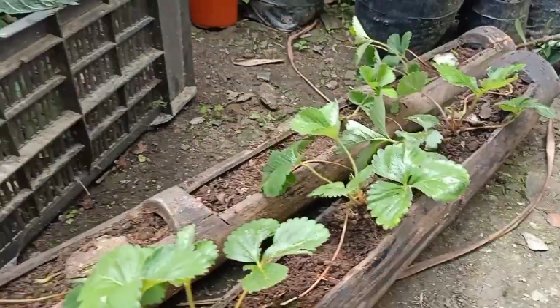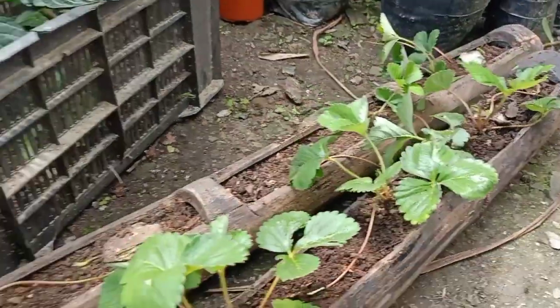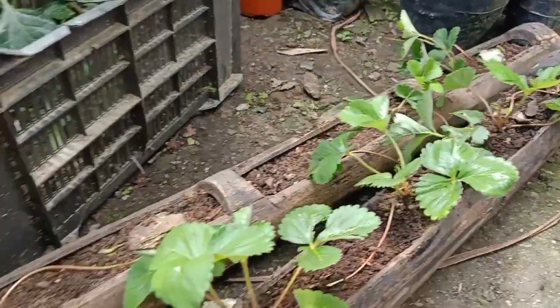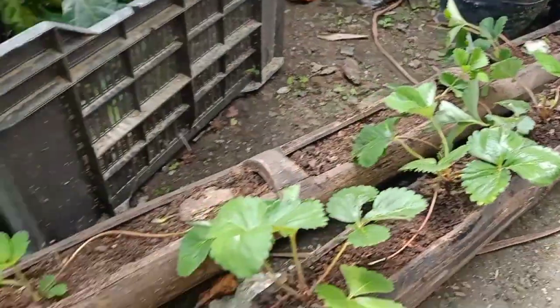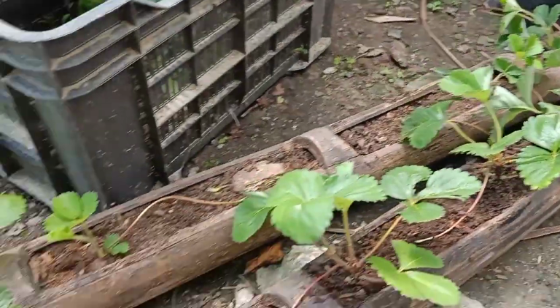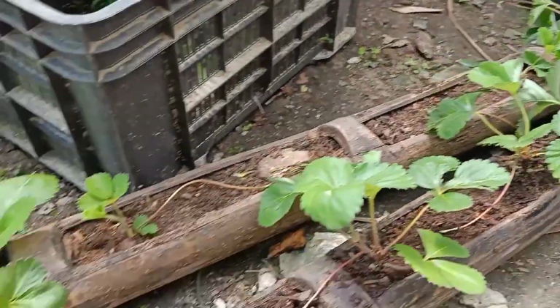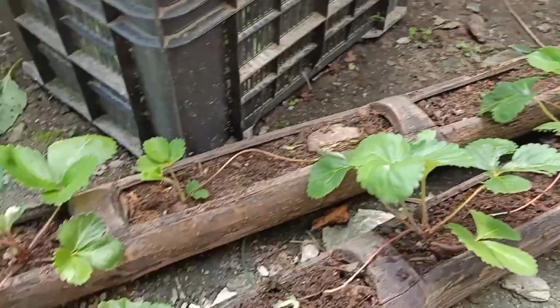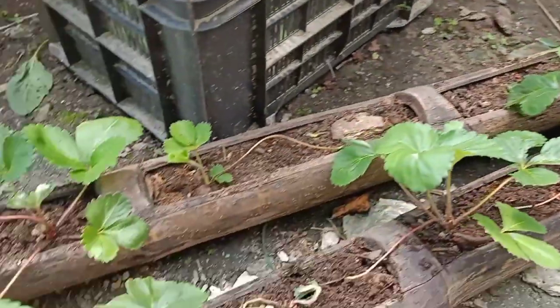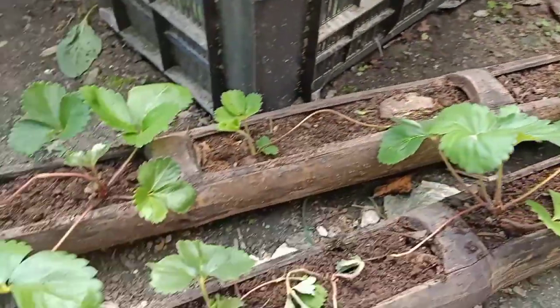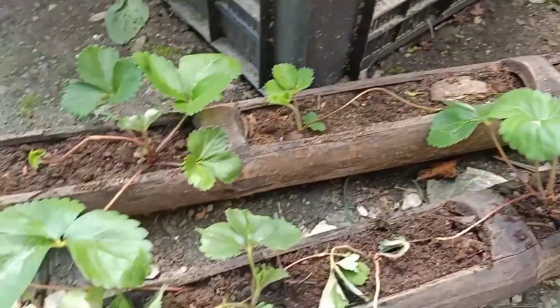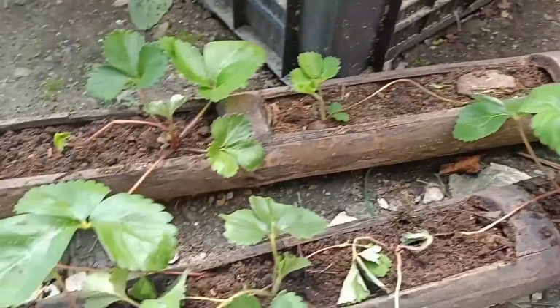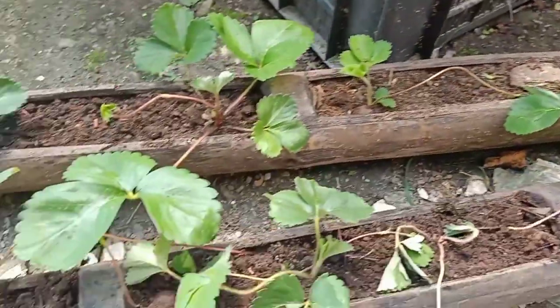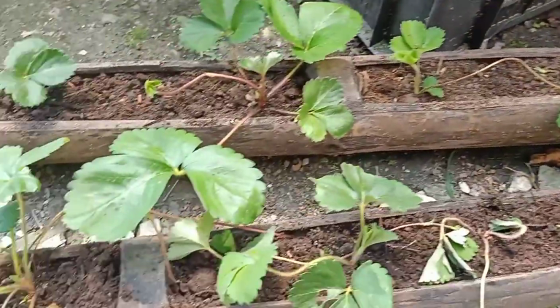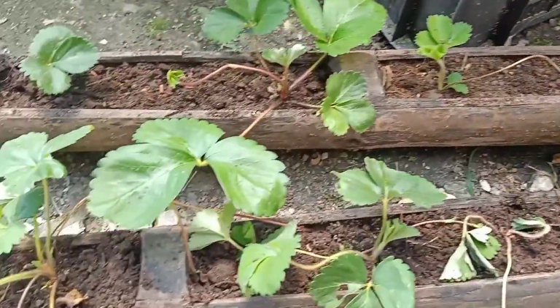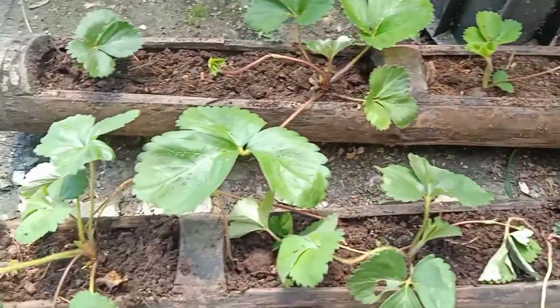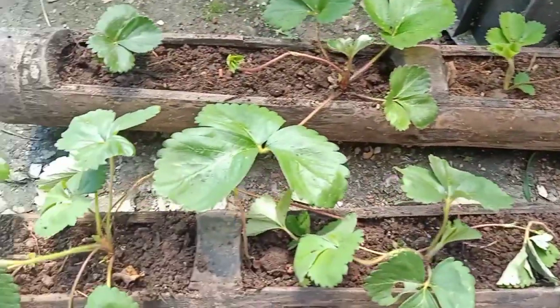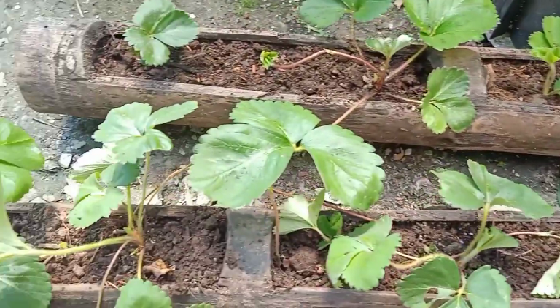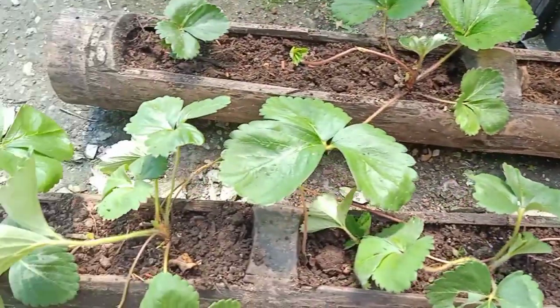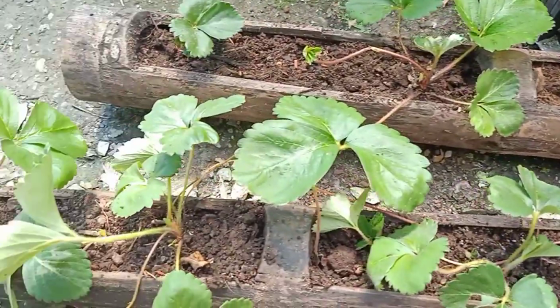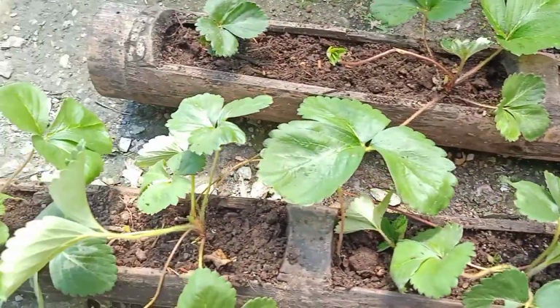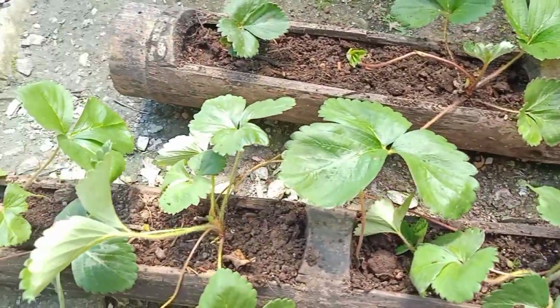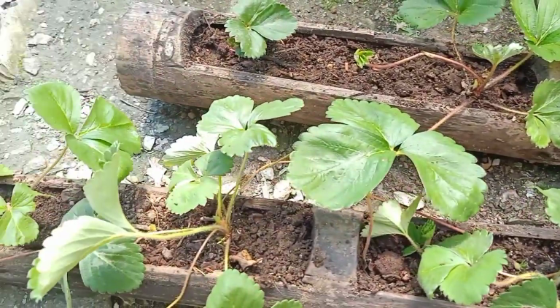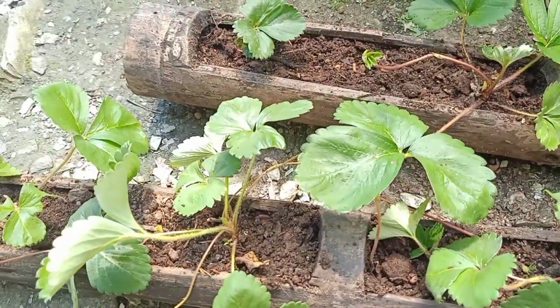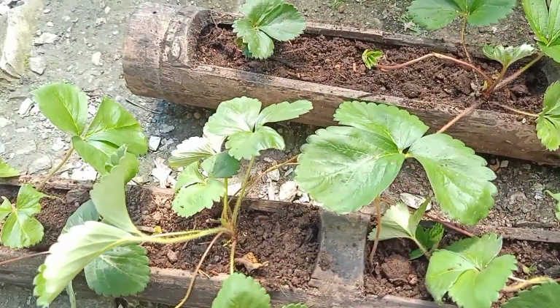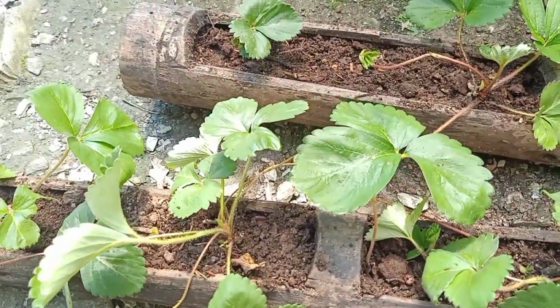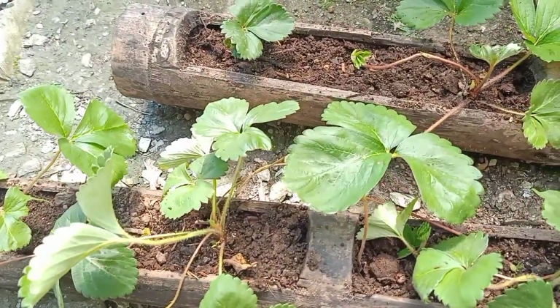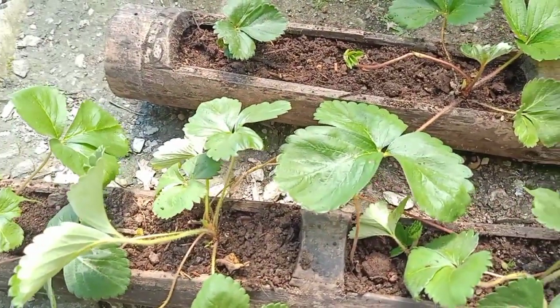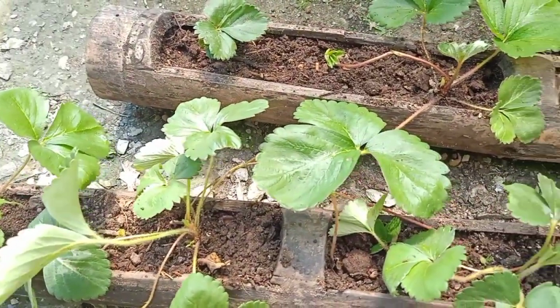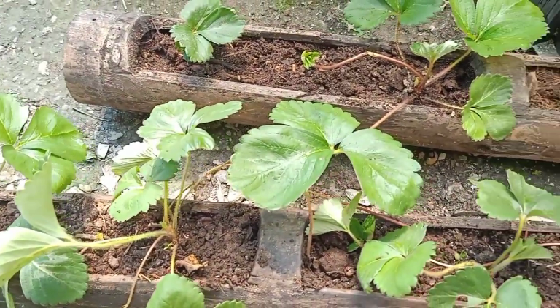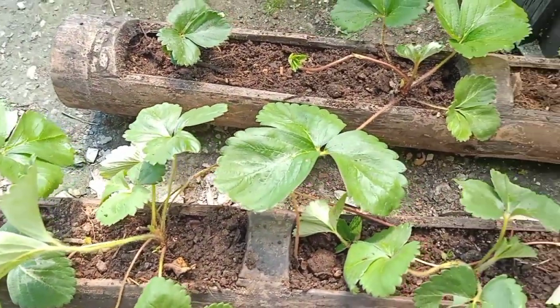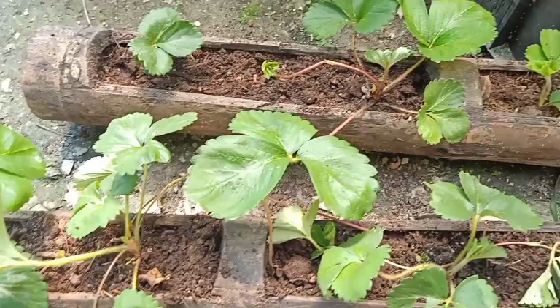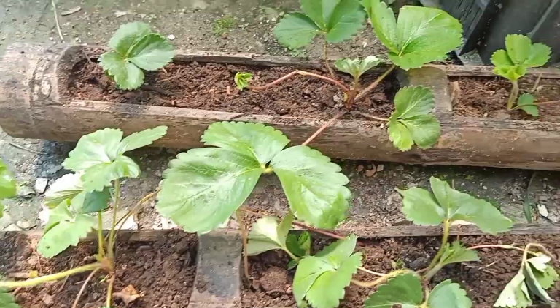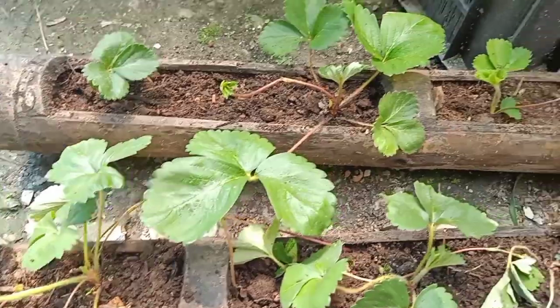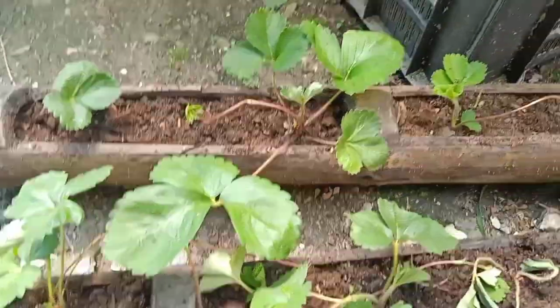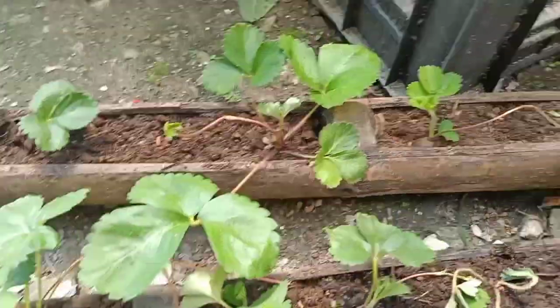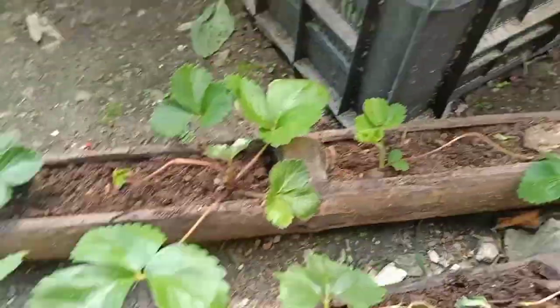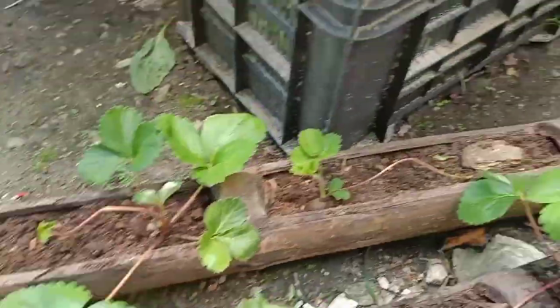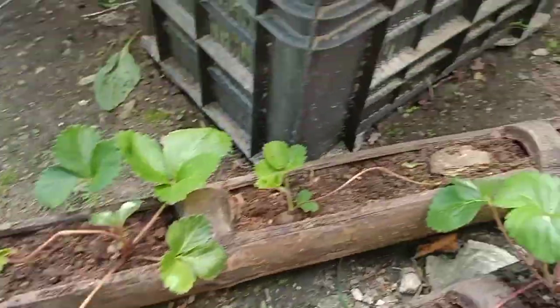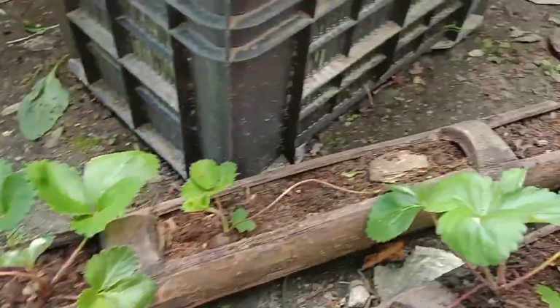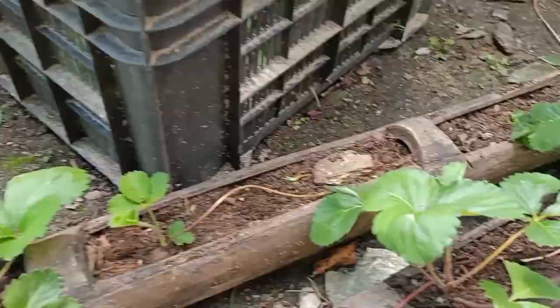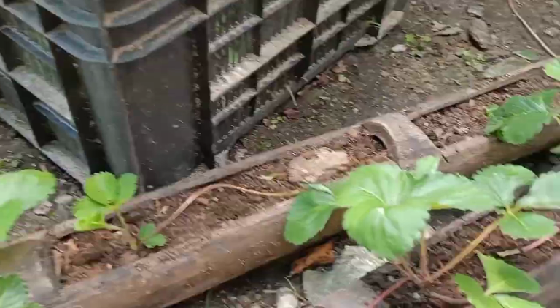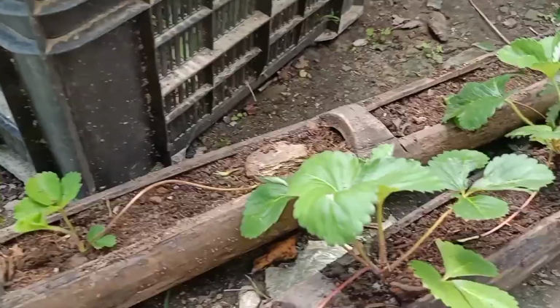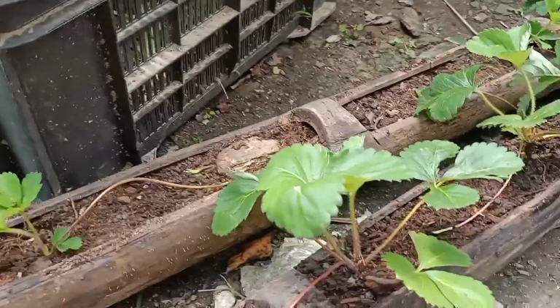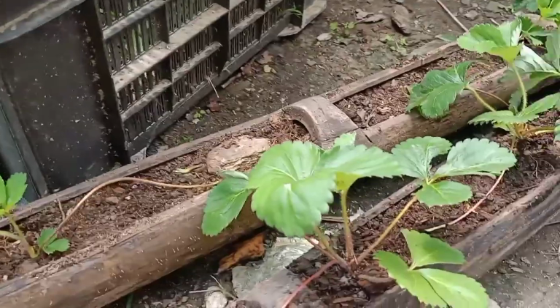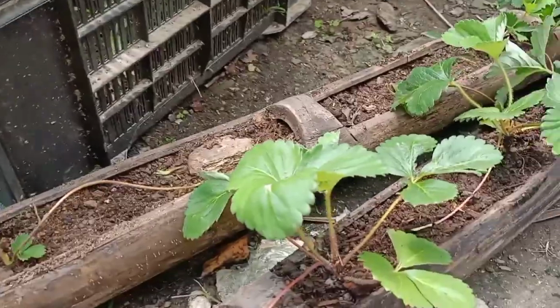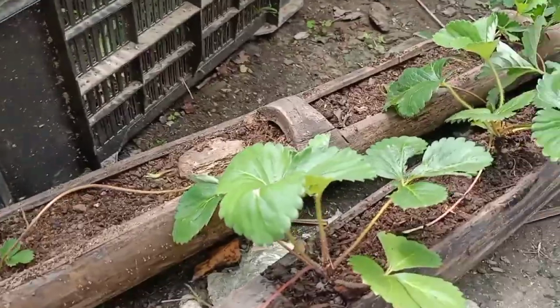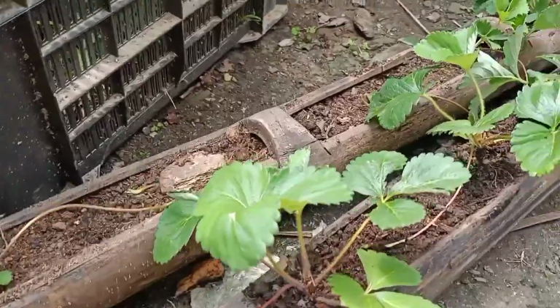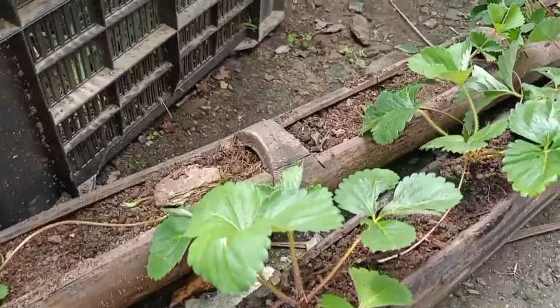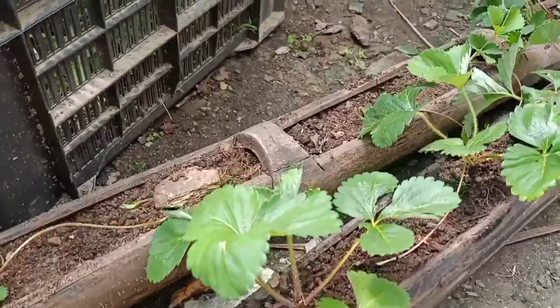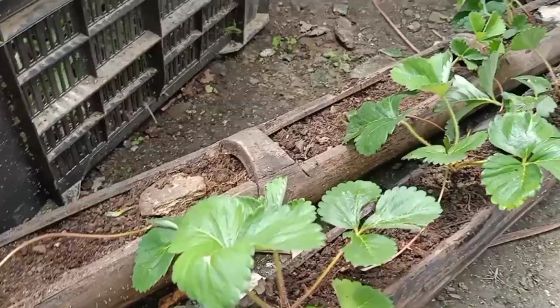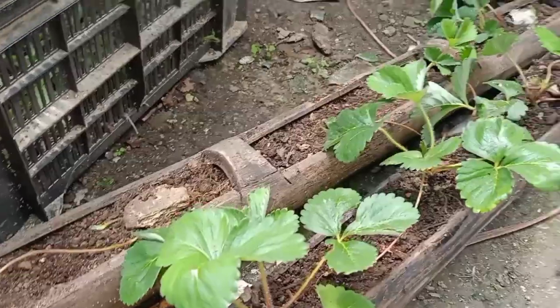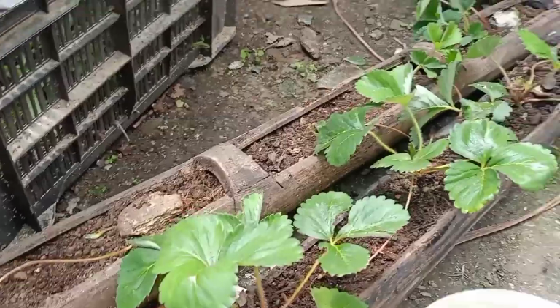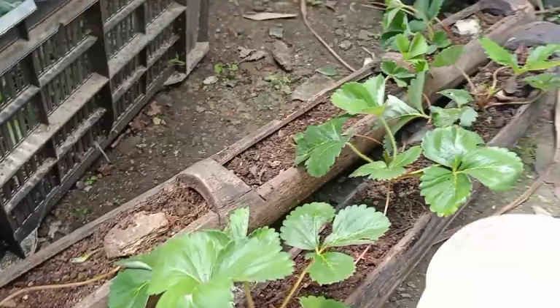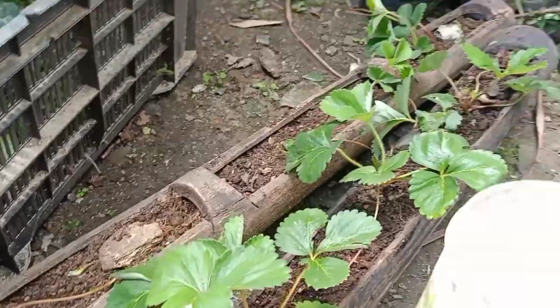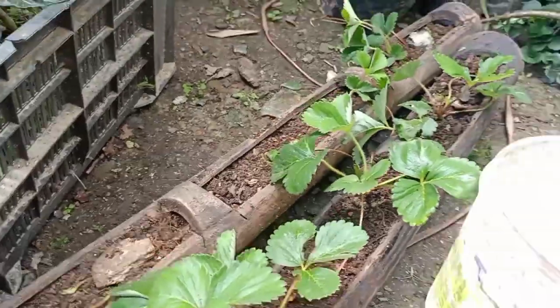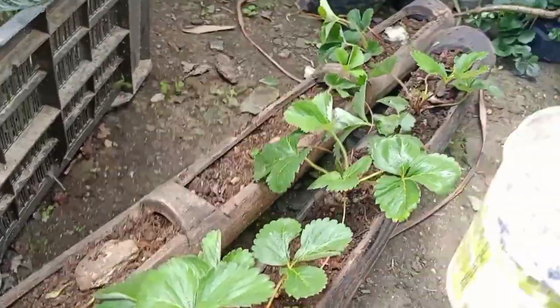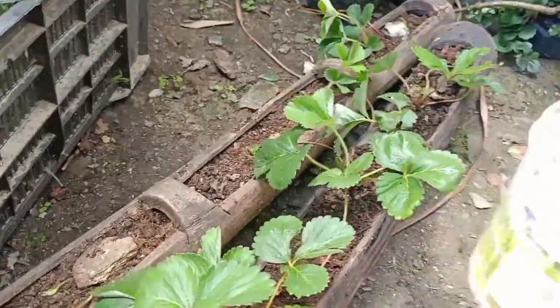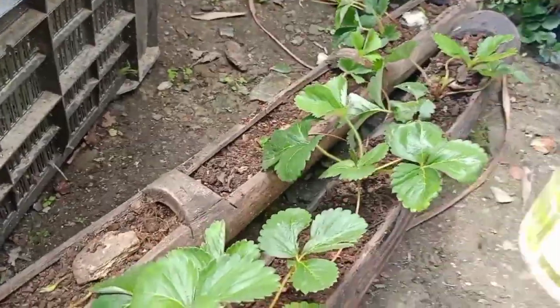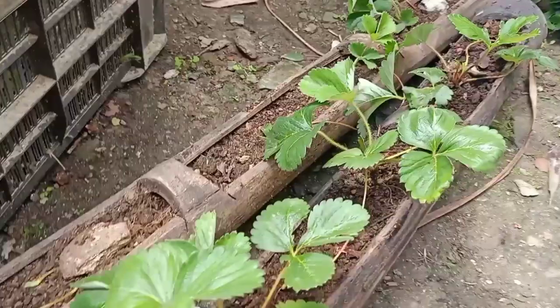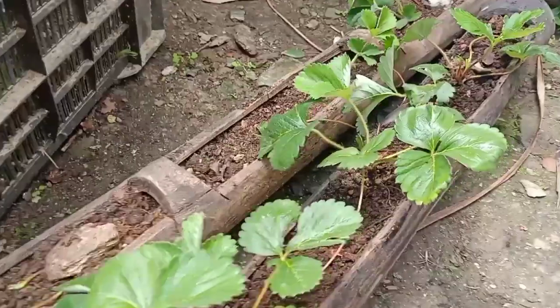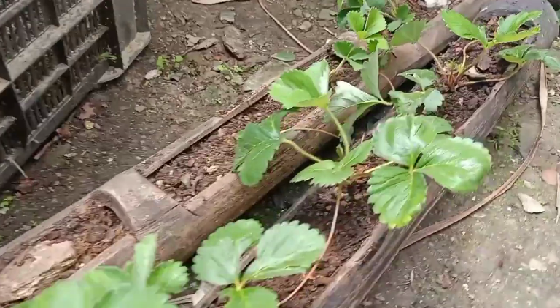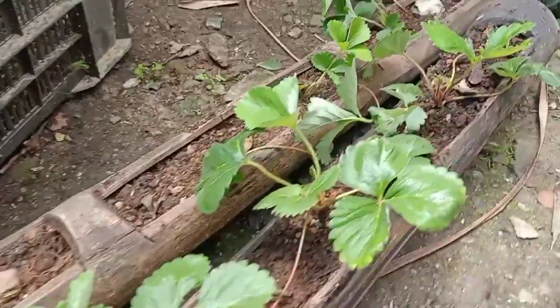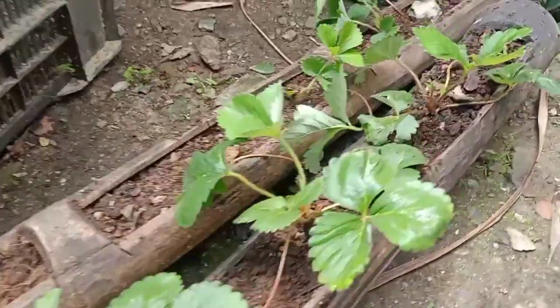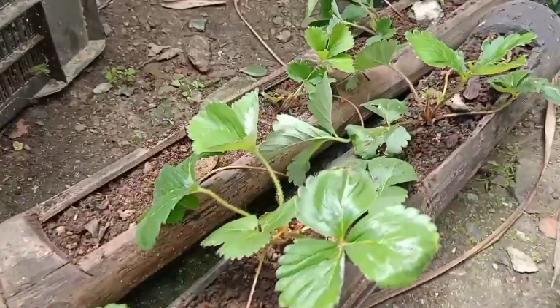I don't know if this is a strawberry. I don't know what to do because this is a regular one.